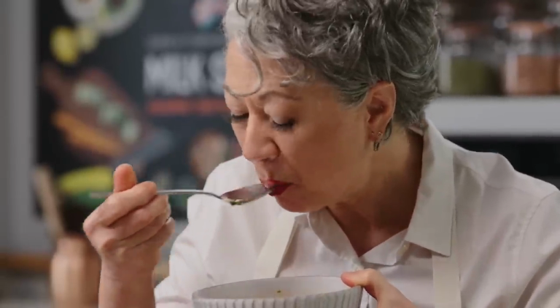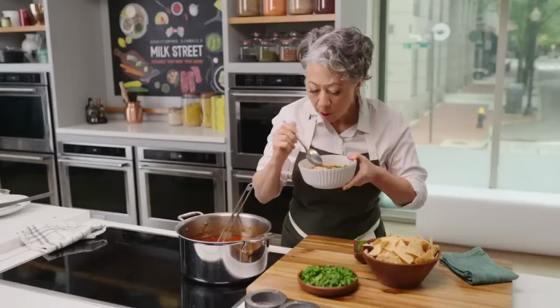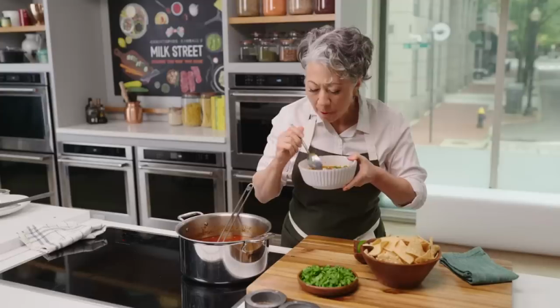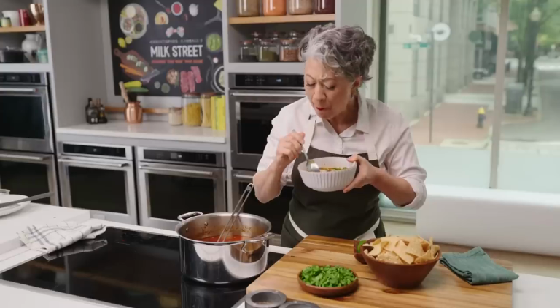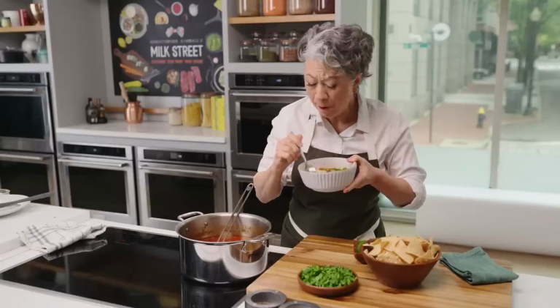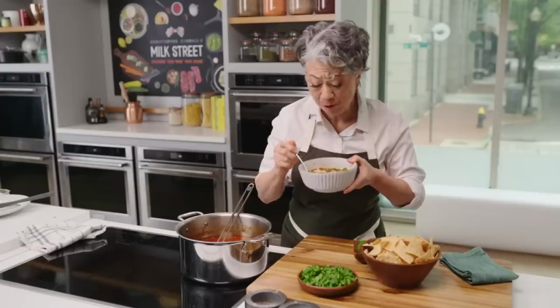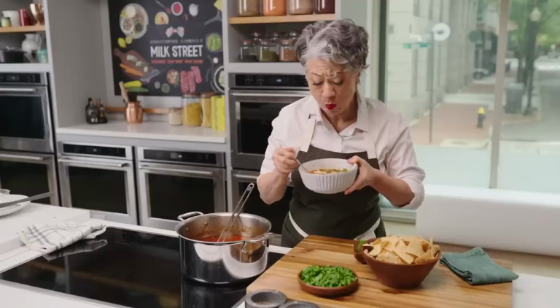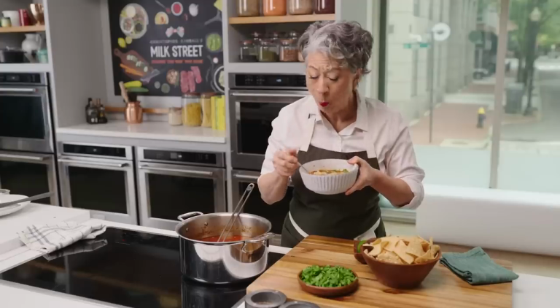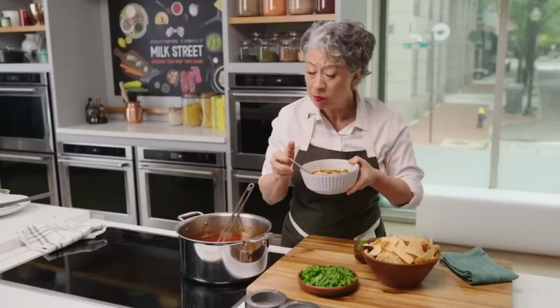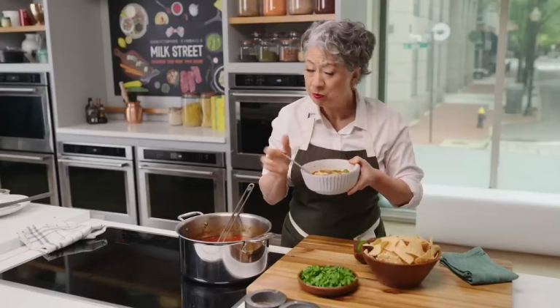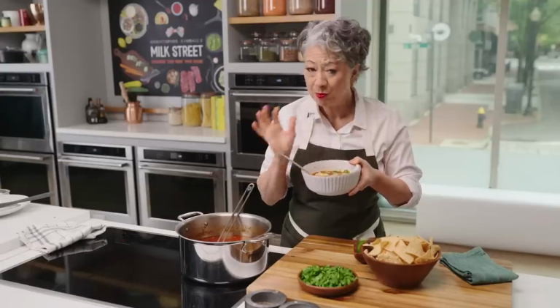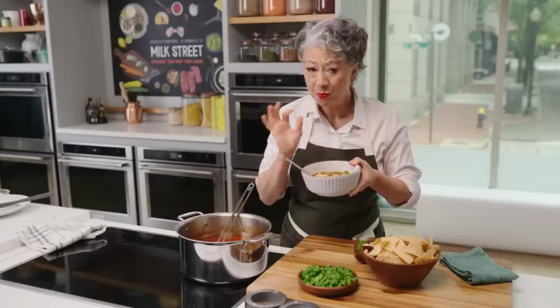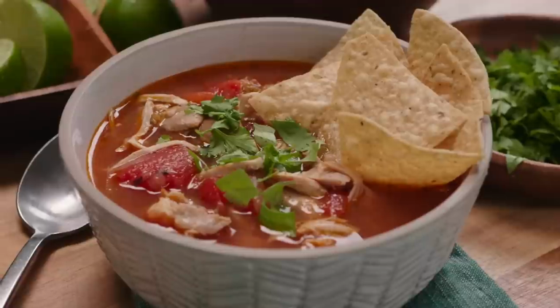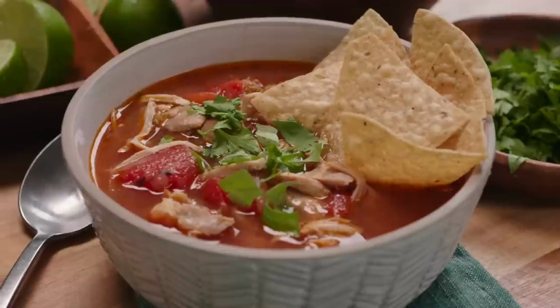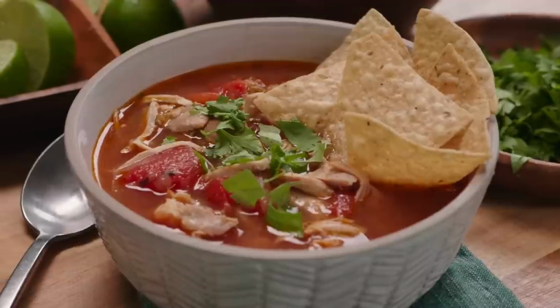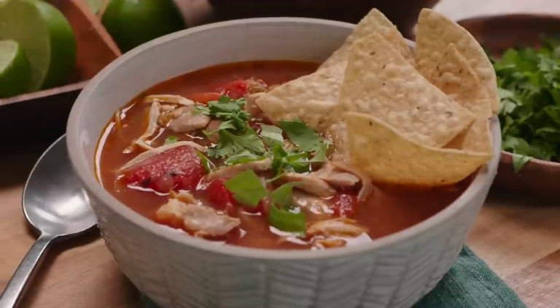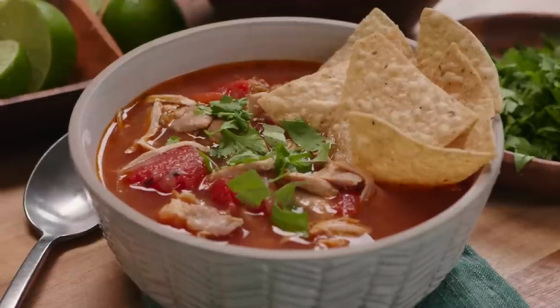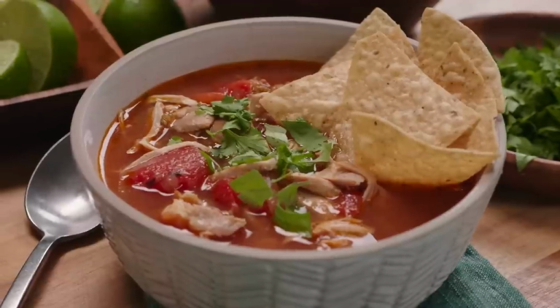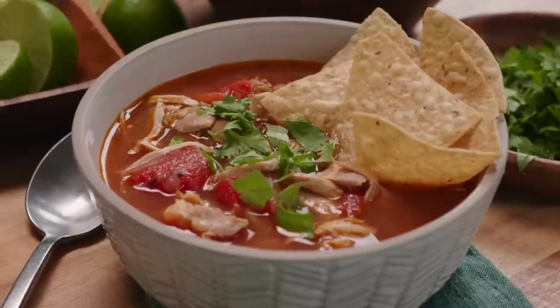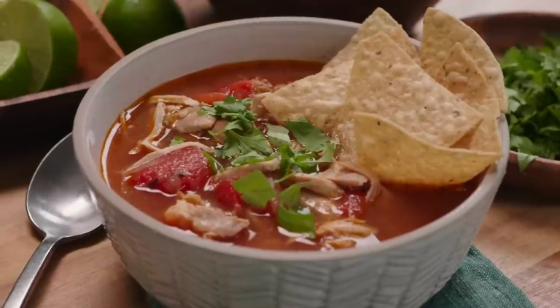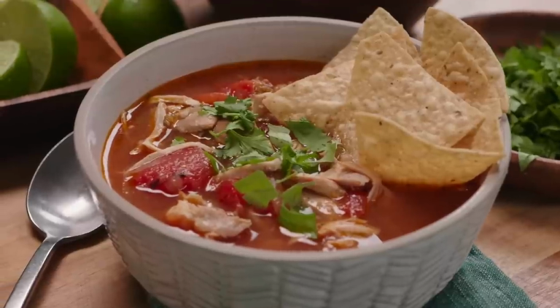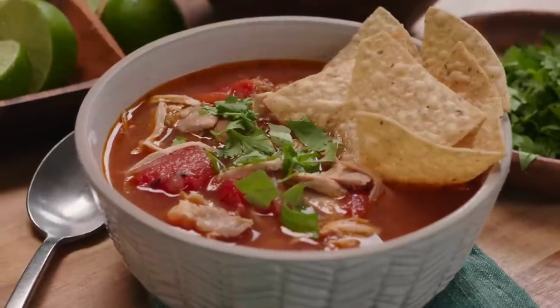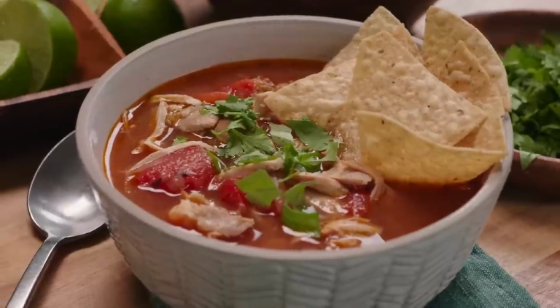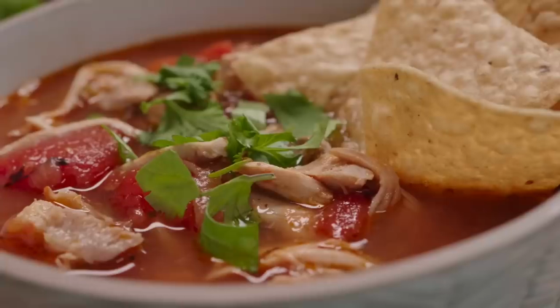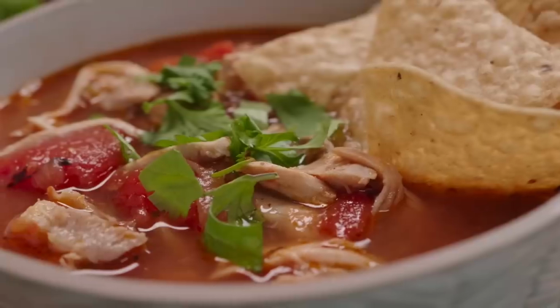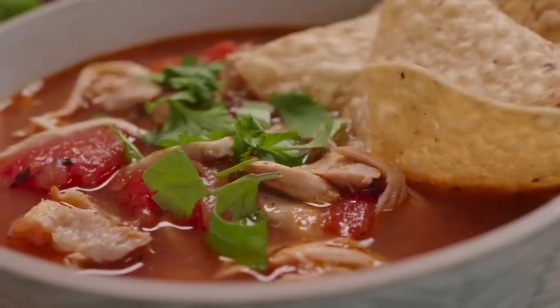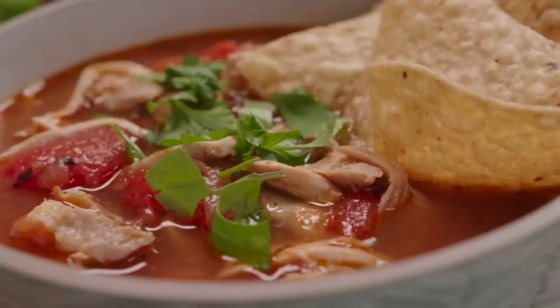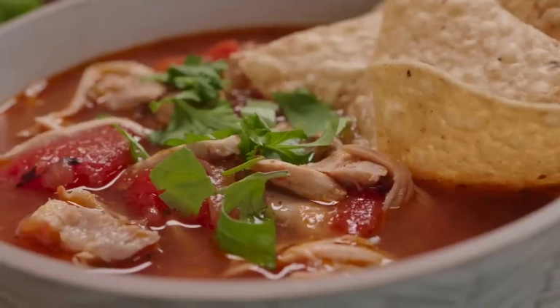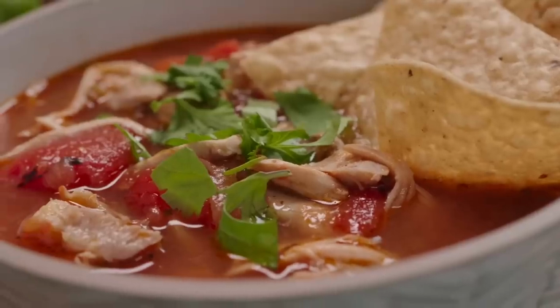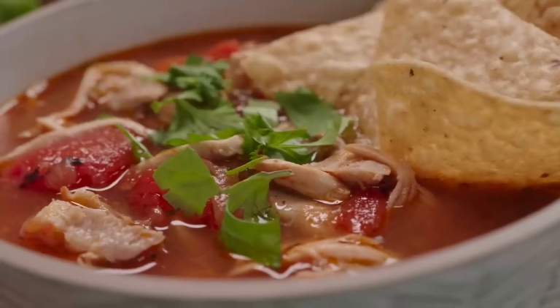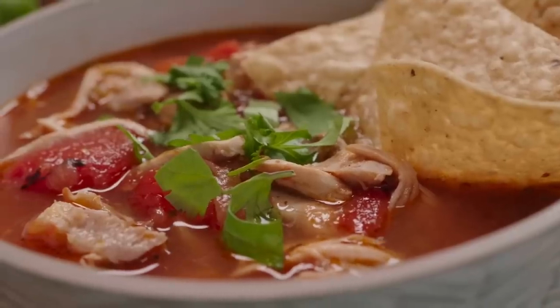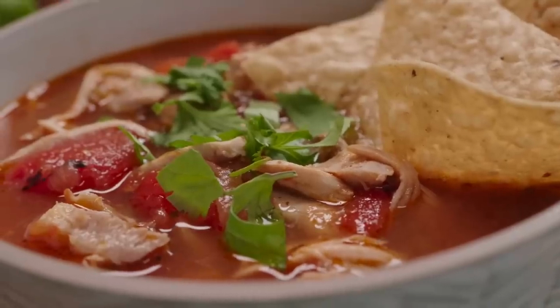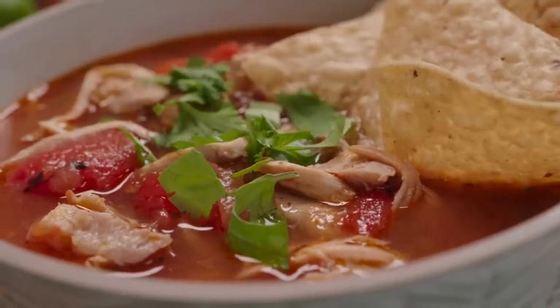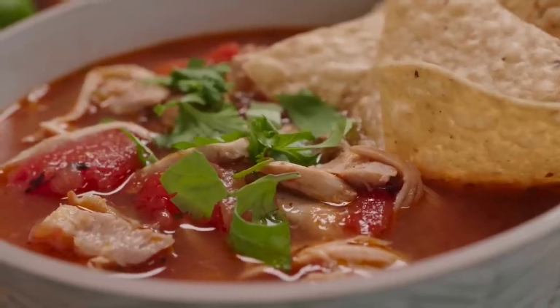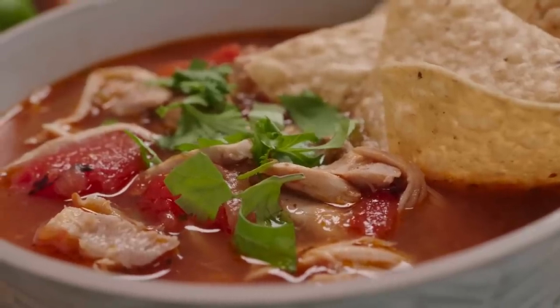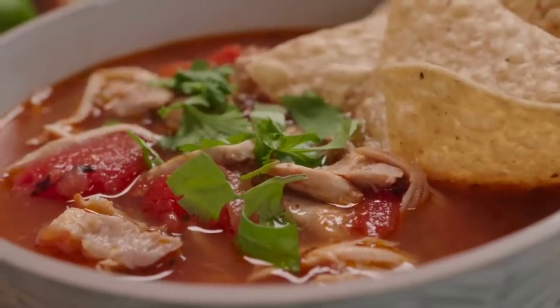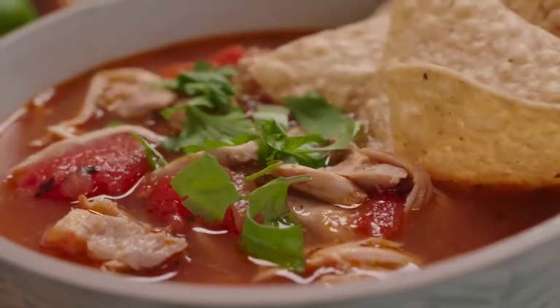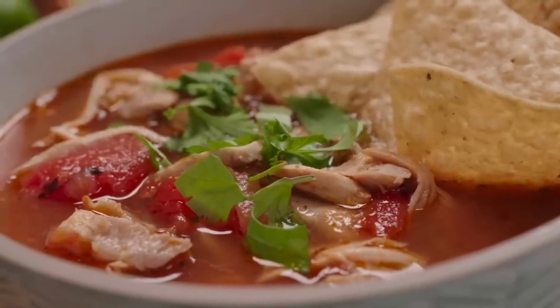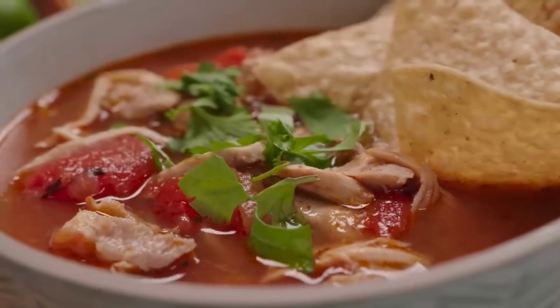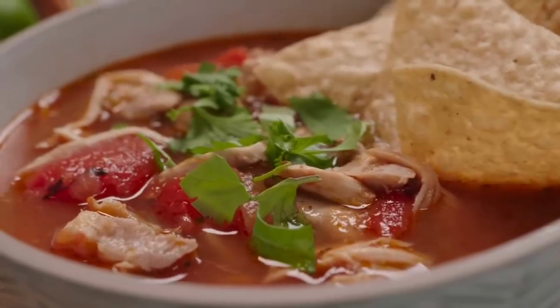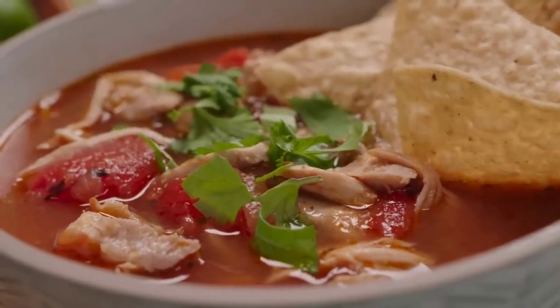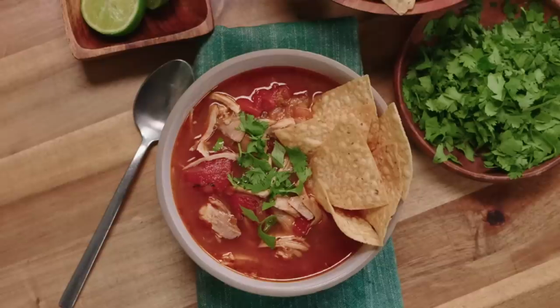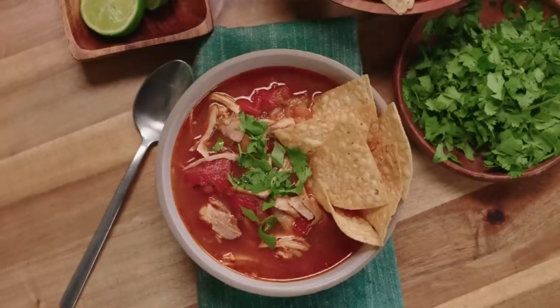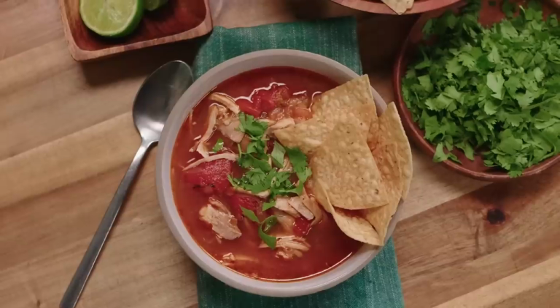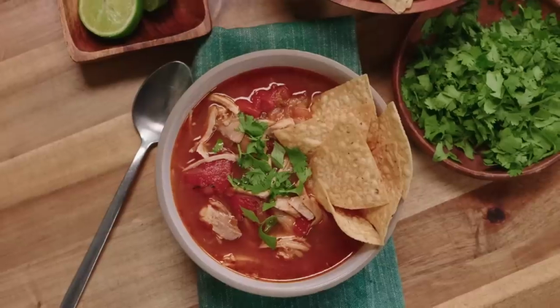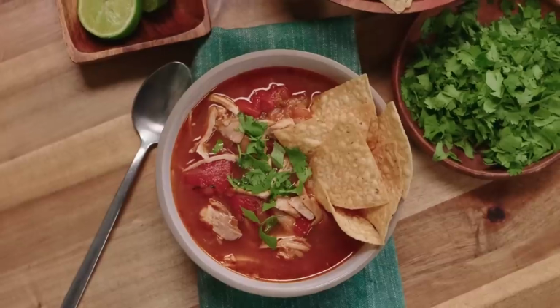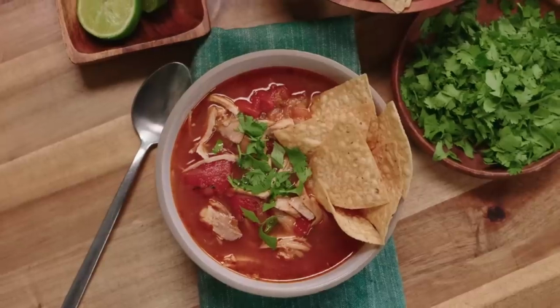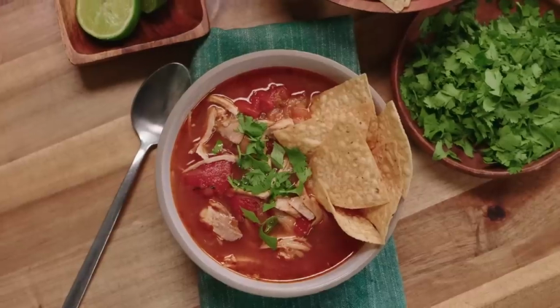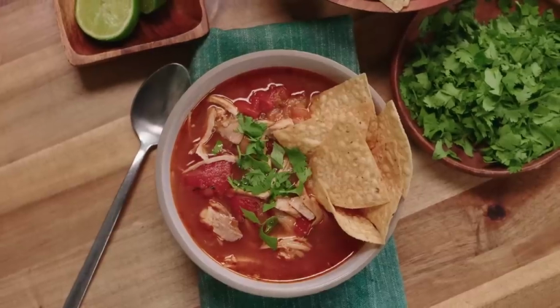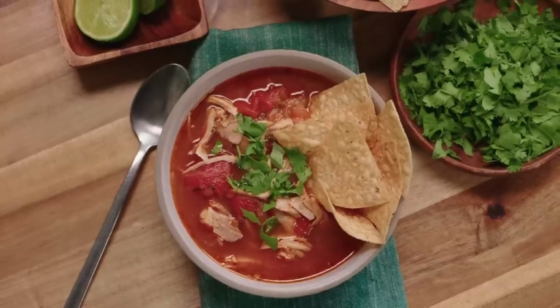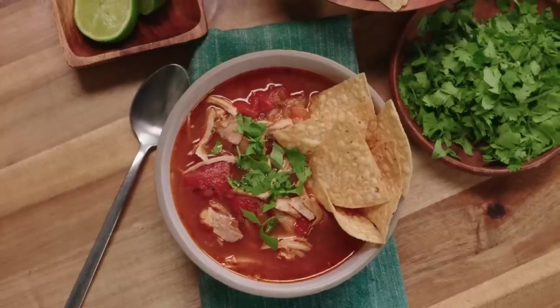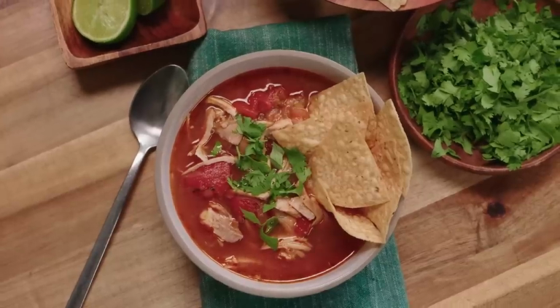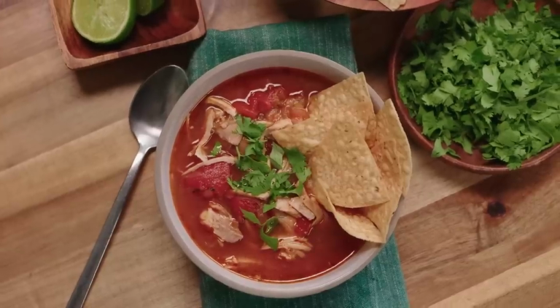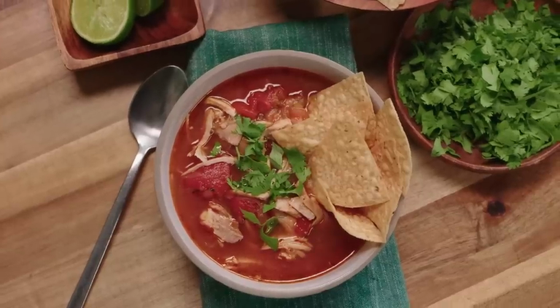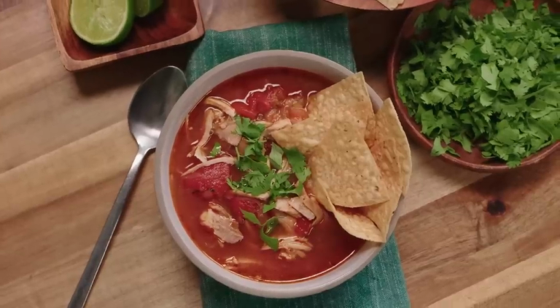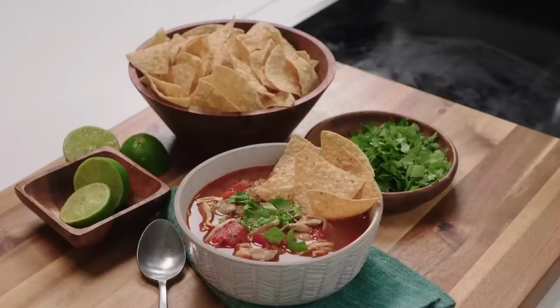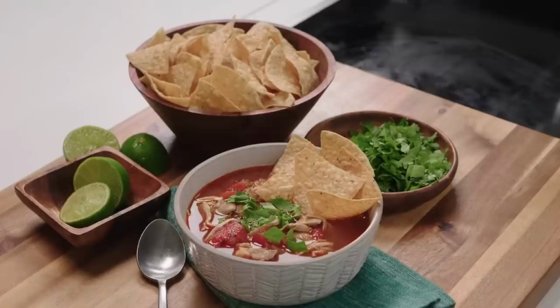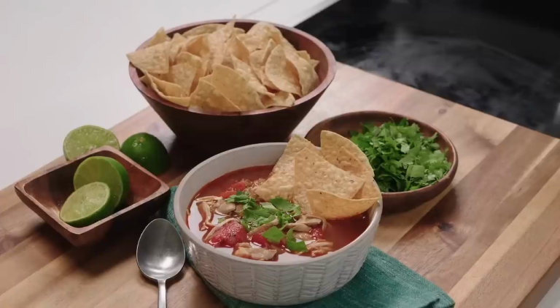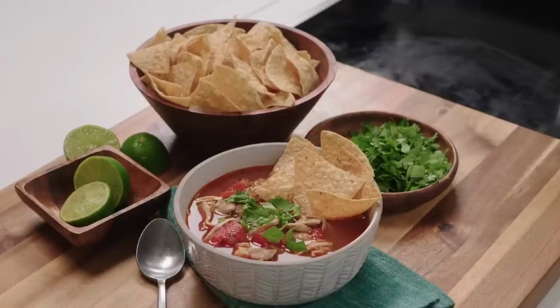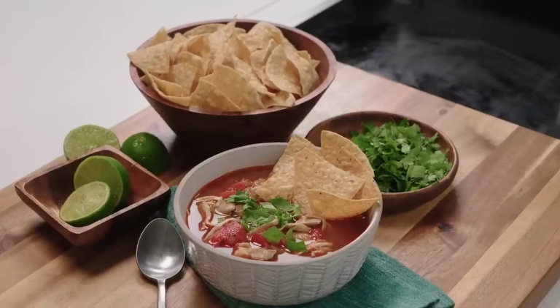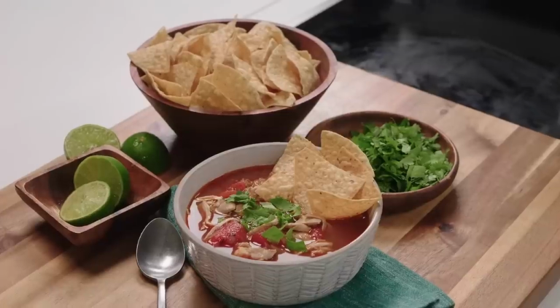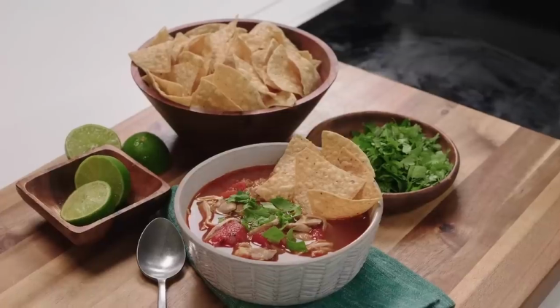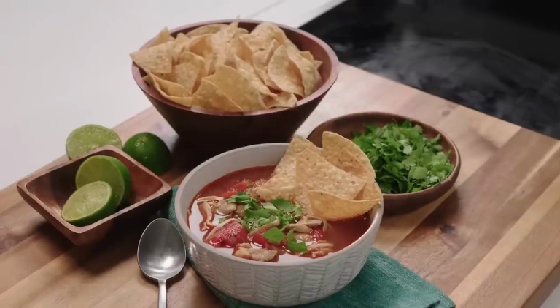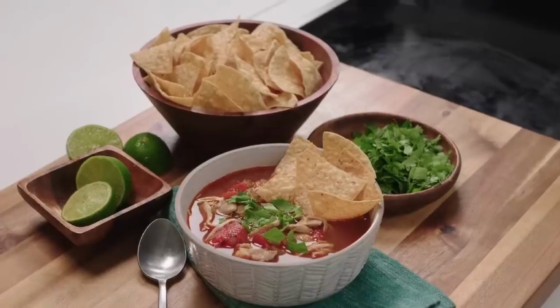Bright and citrusy. The chicken is so tender. Full of spices and flavor. This is a fabulous soup.